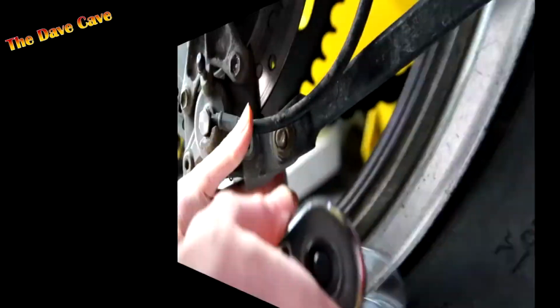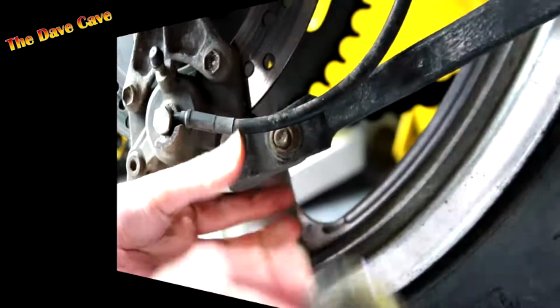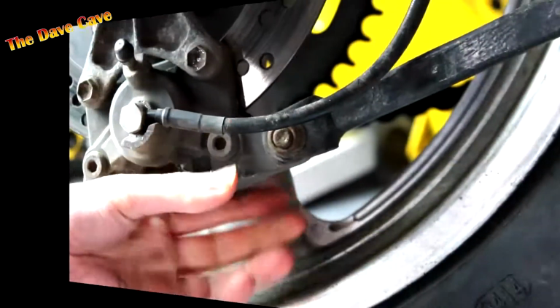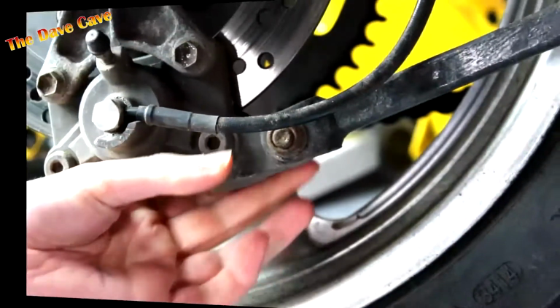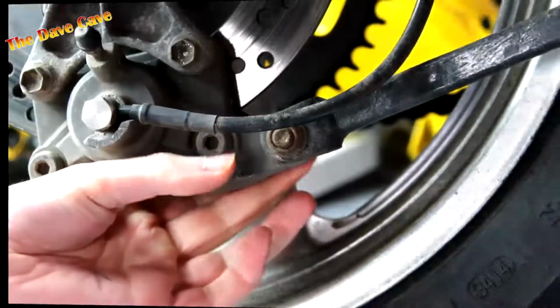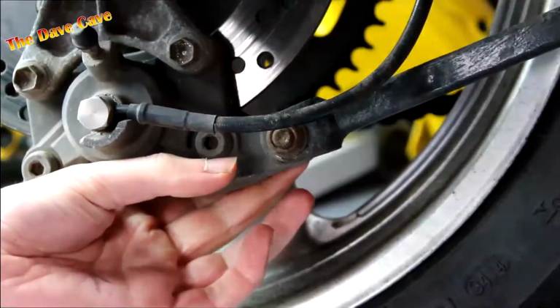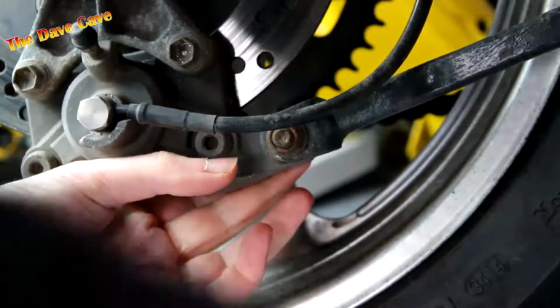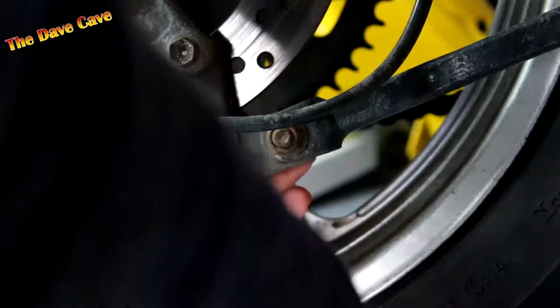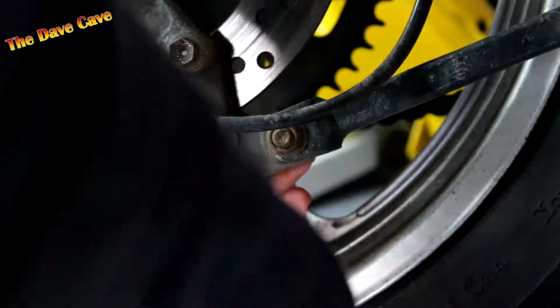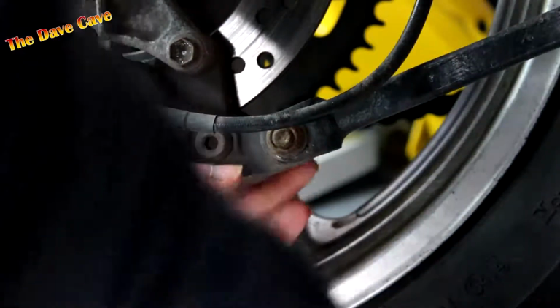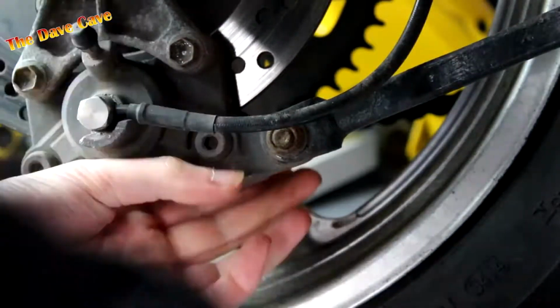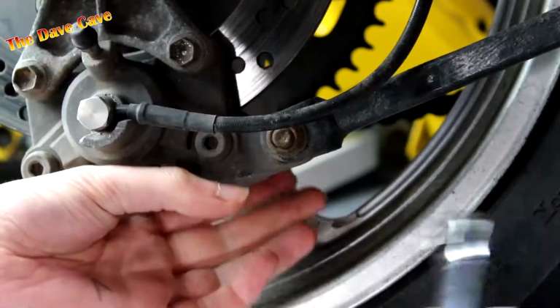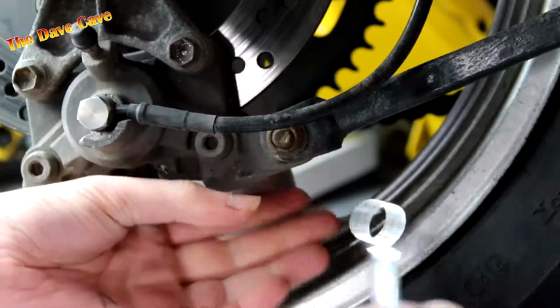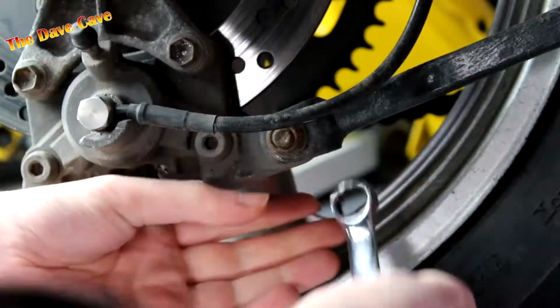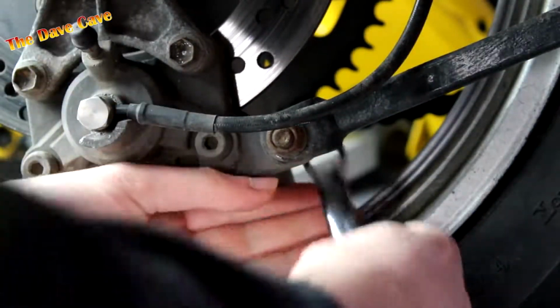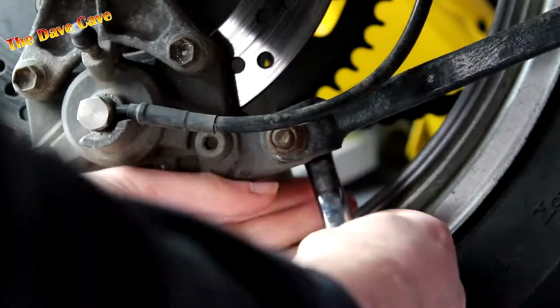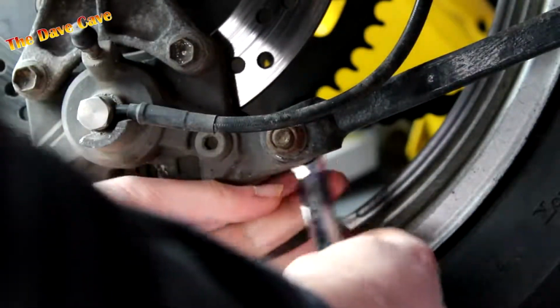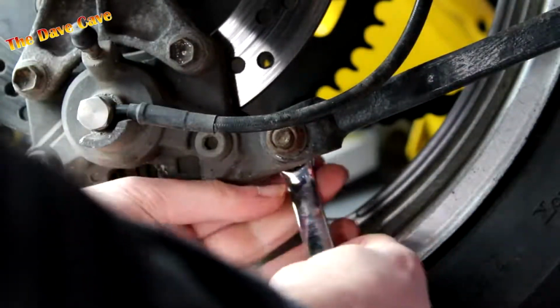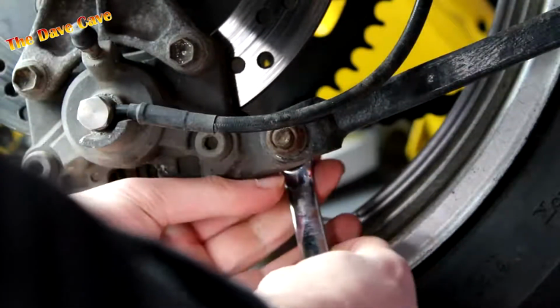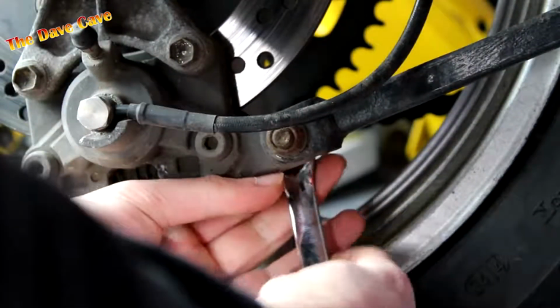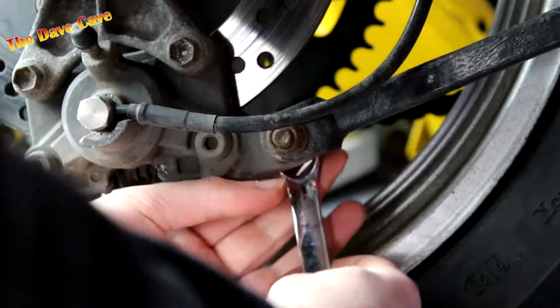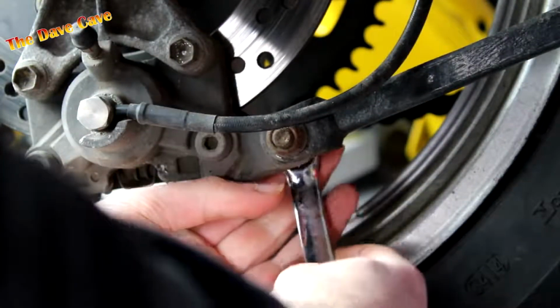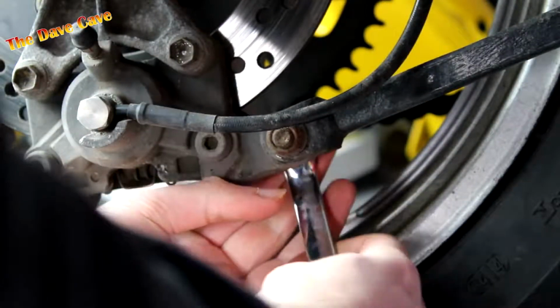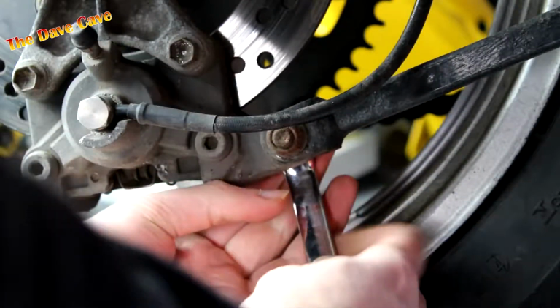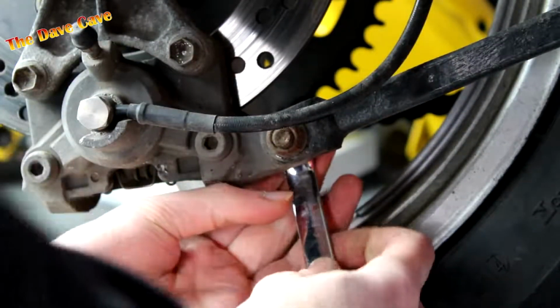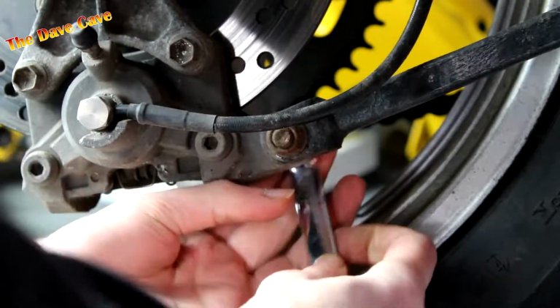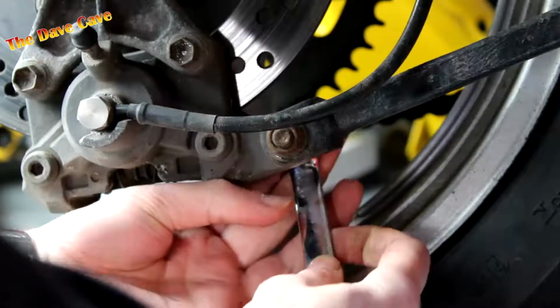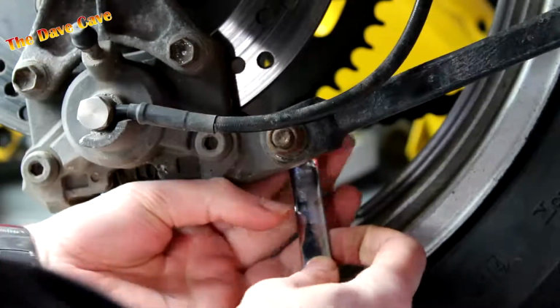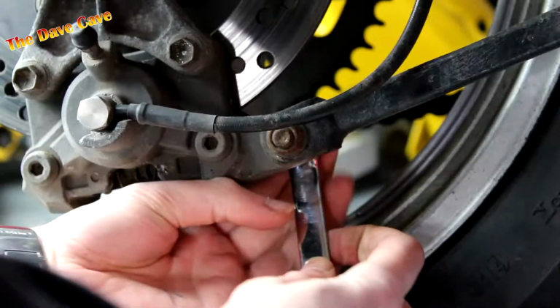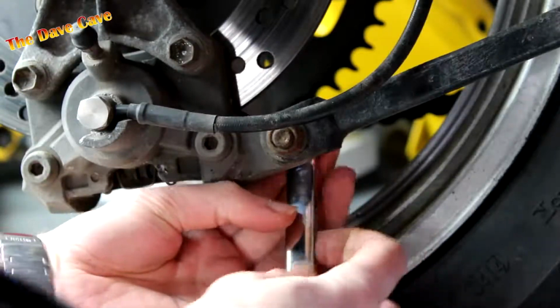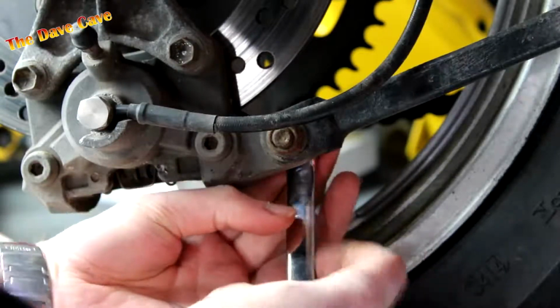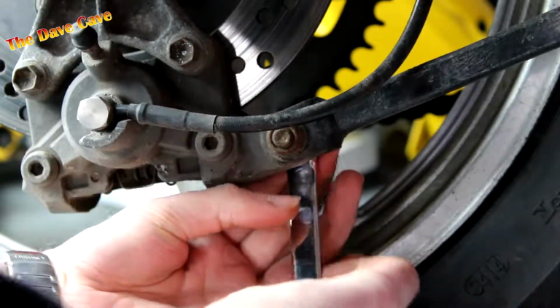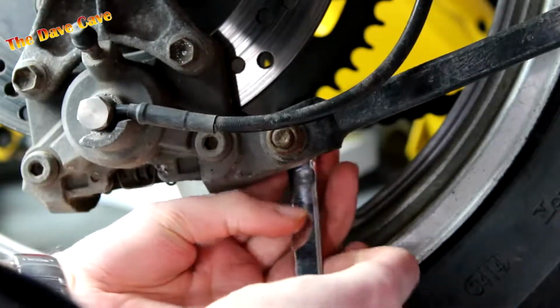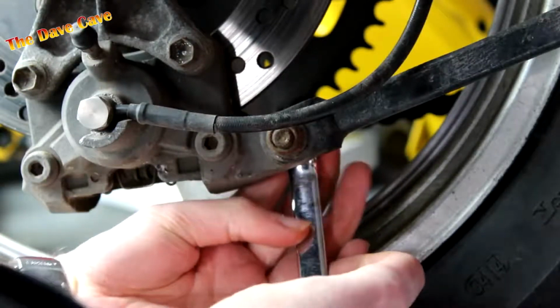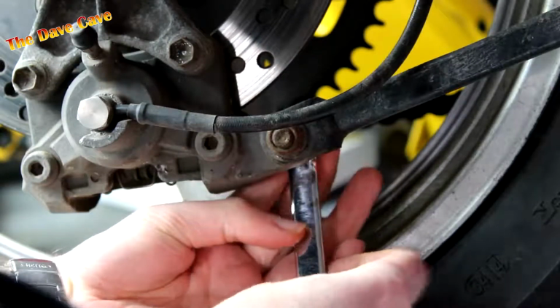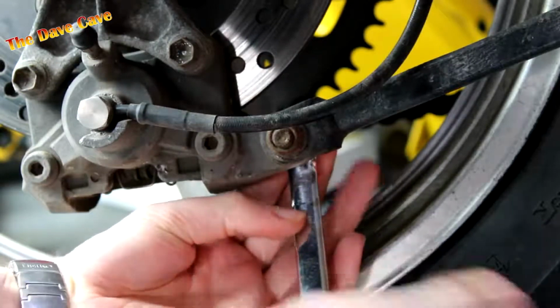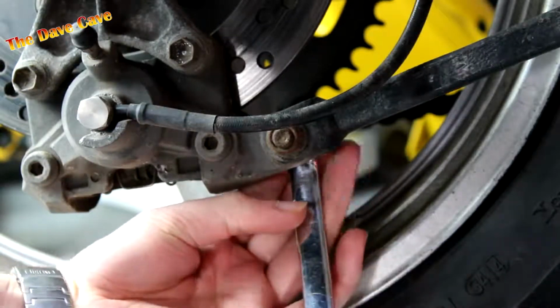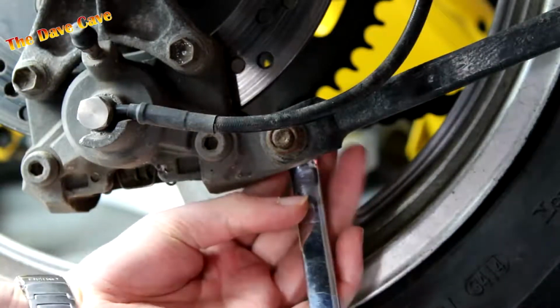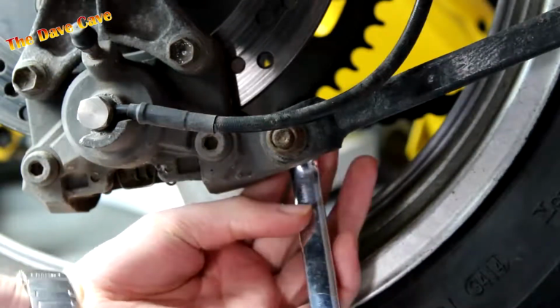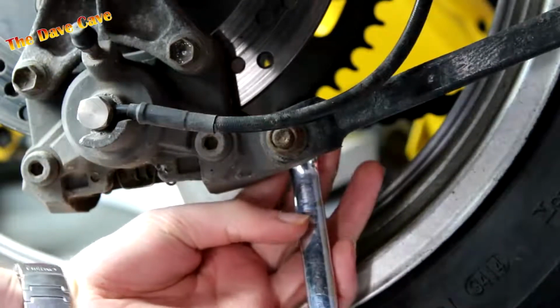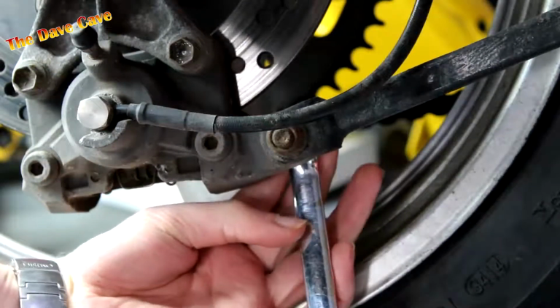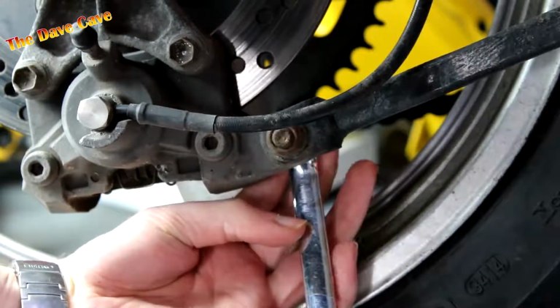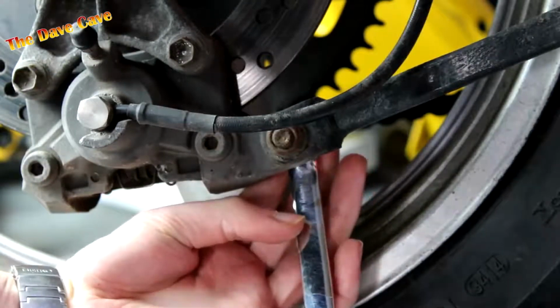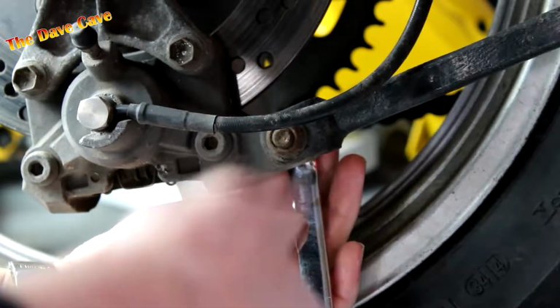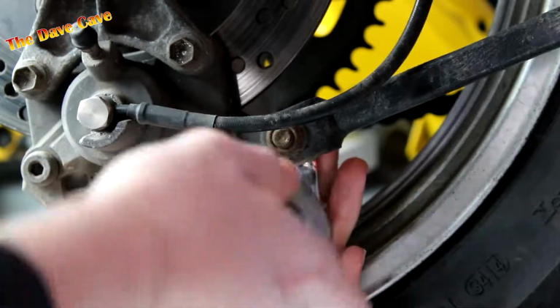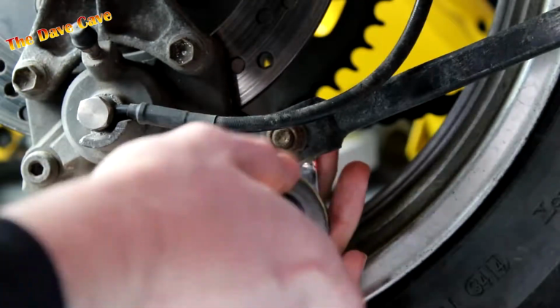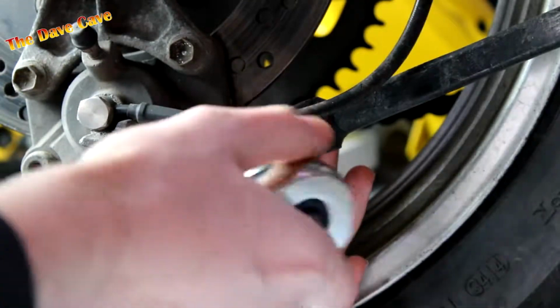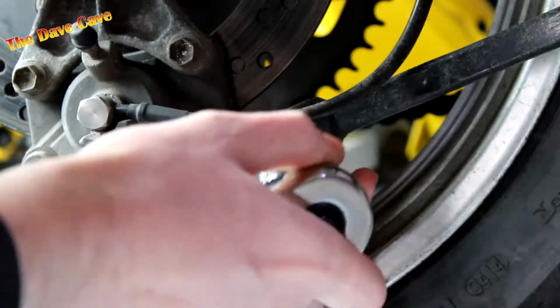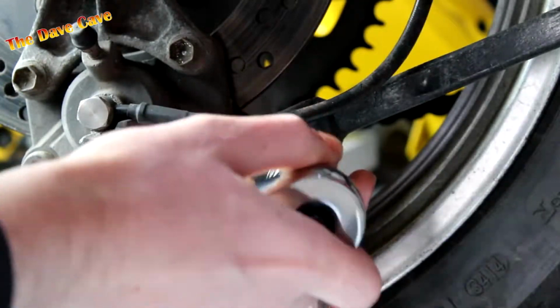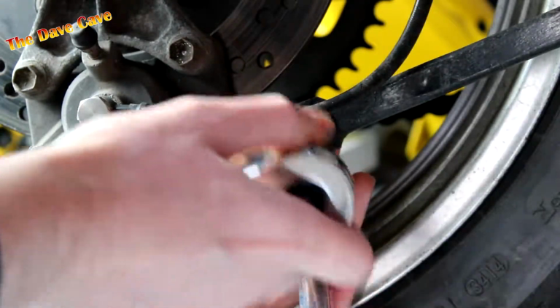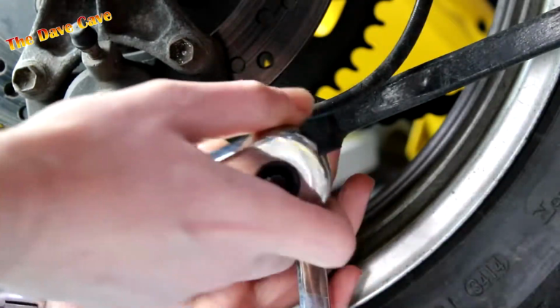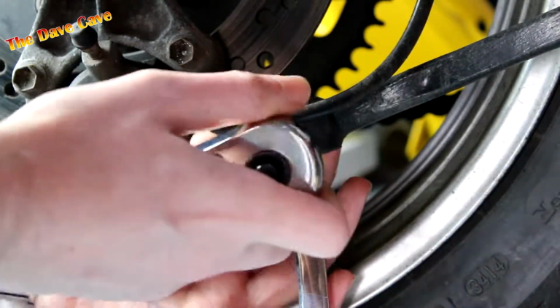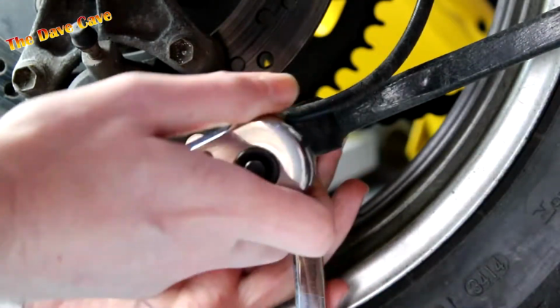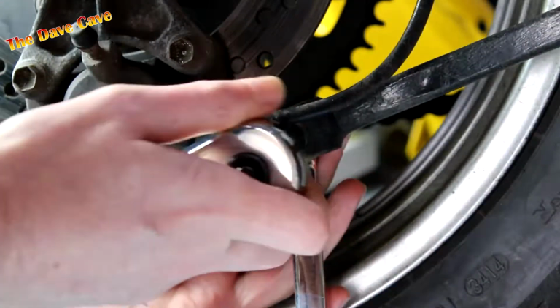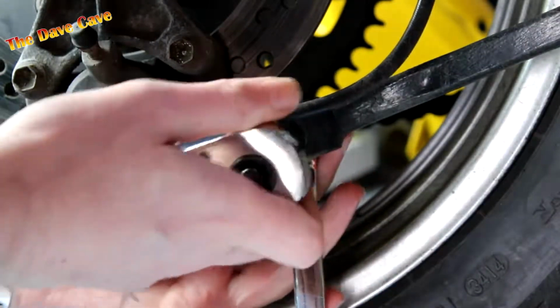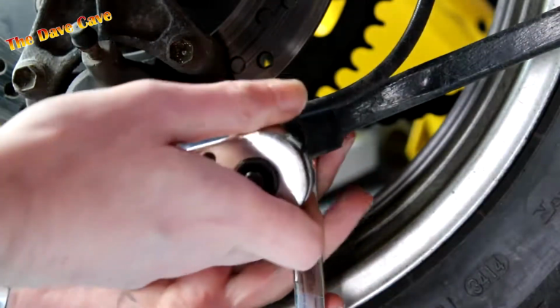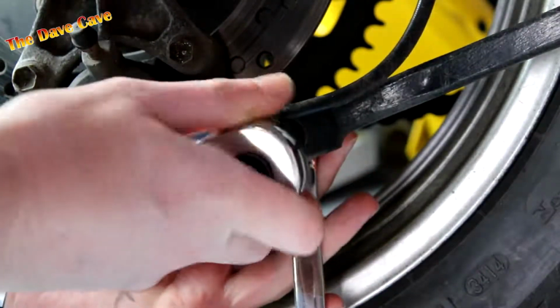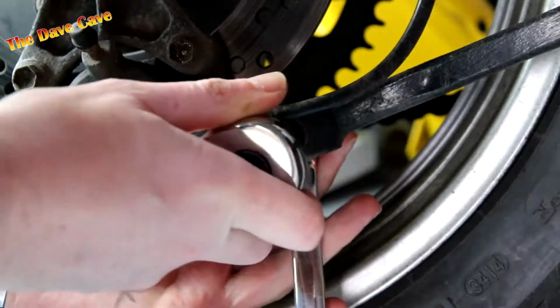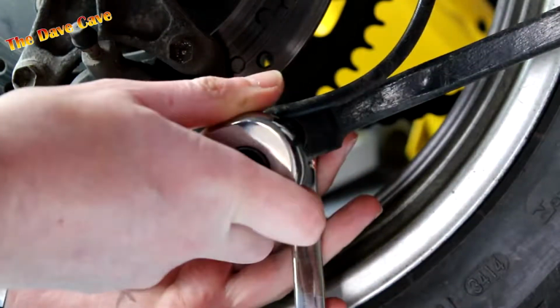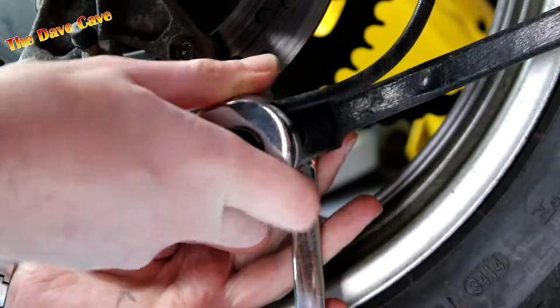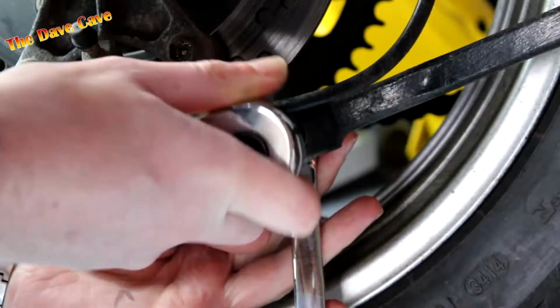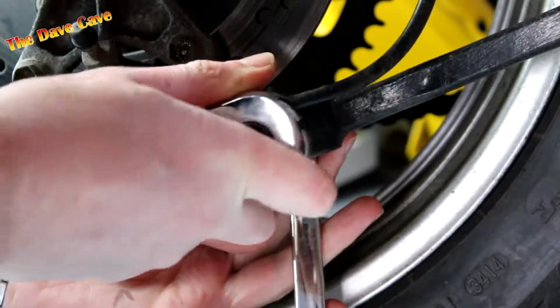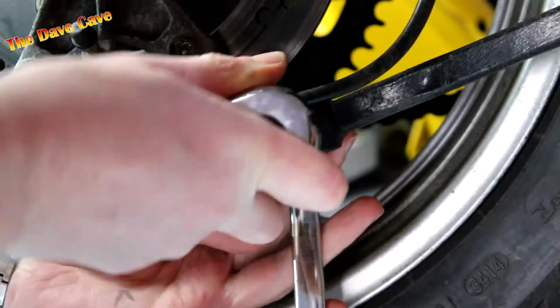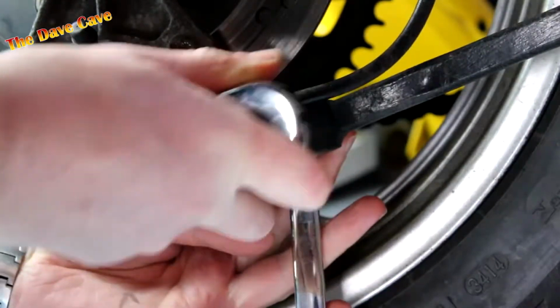Using a 14mm spanner and socket, remove the torque arm bolt. Due to its location, this linkage is prone to corrosion.